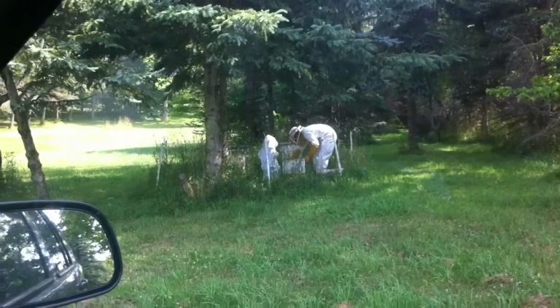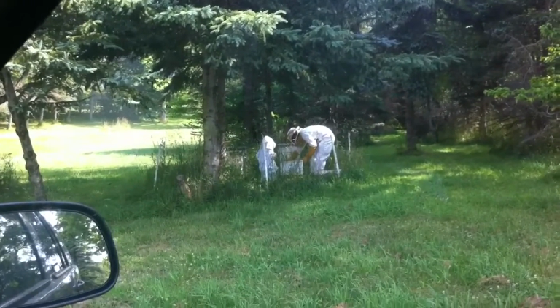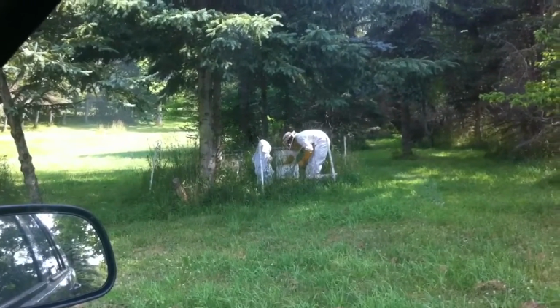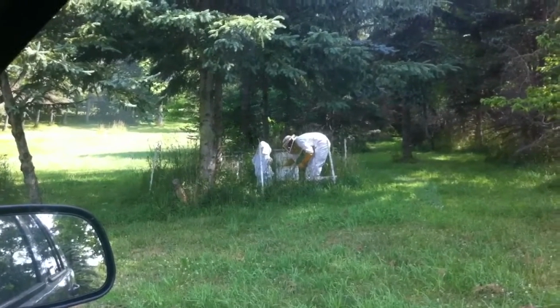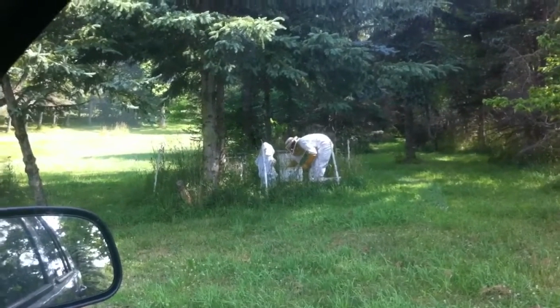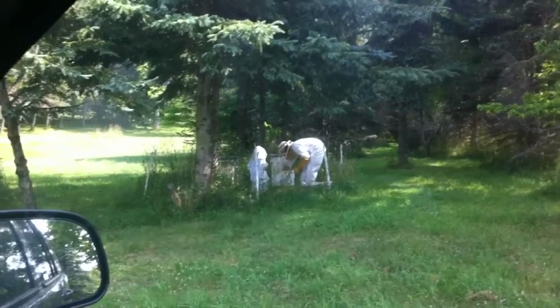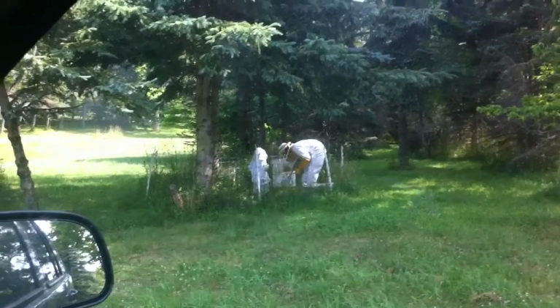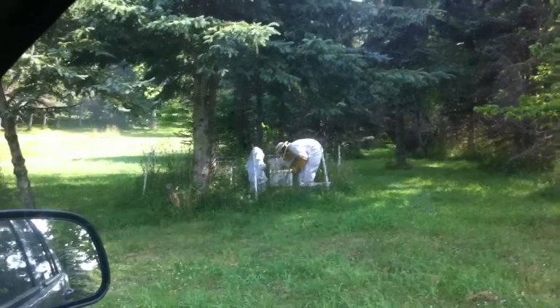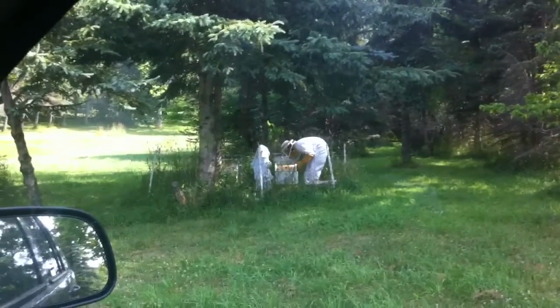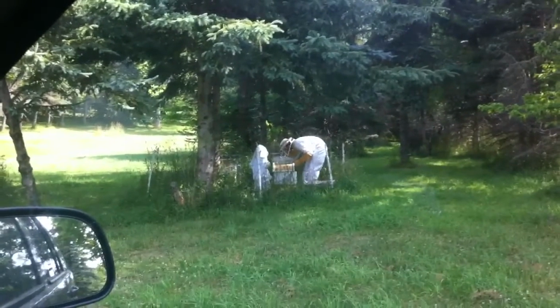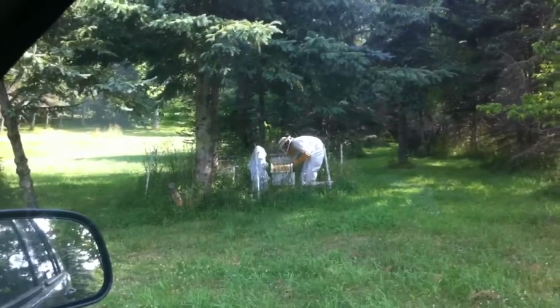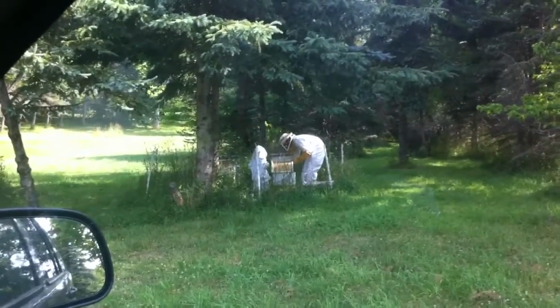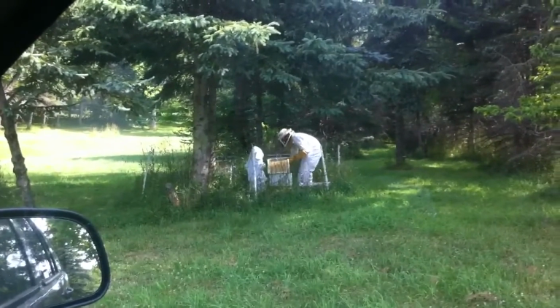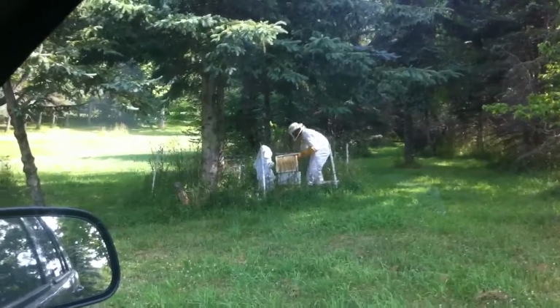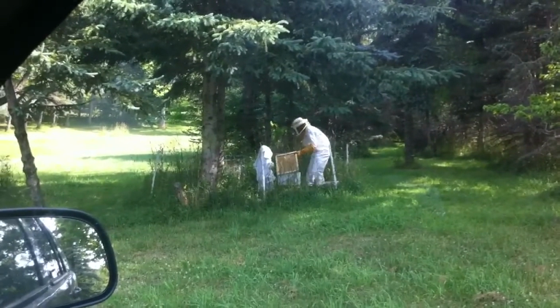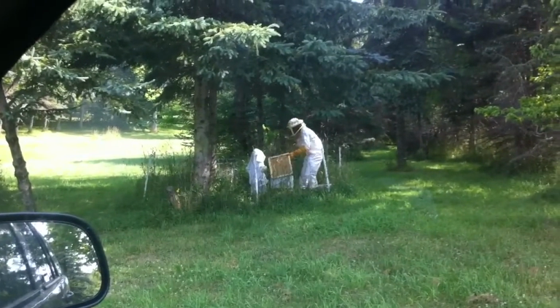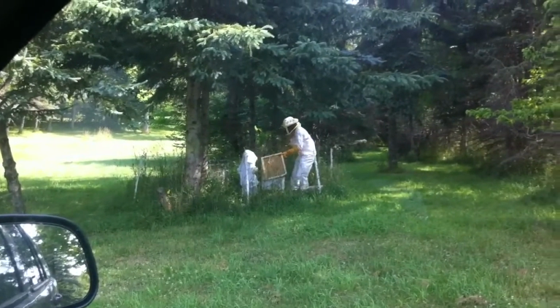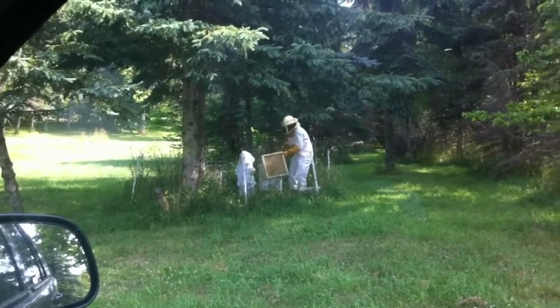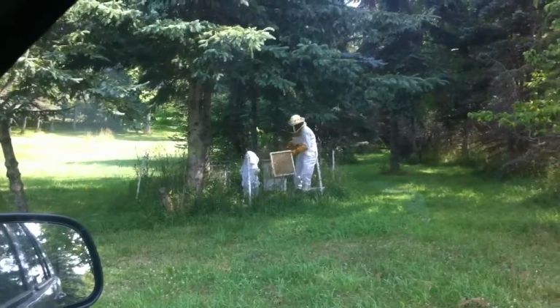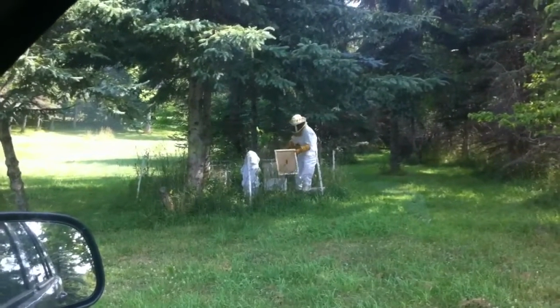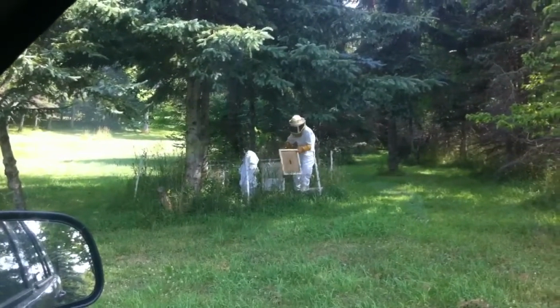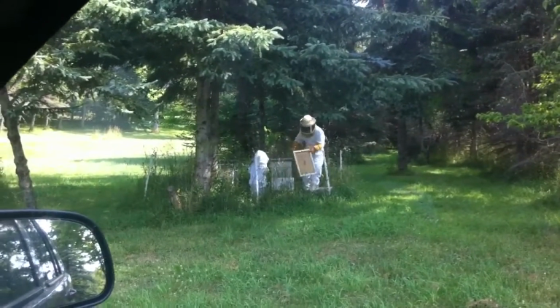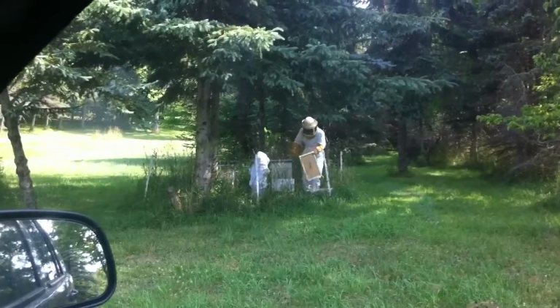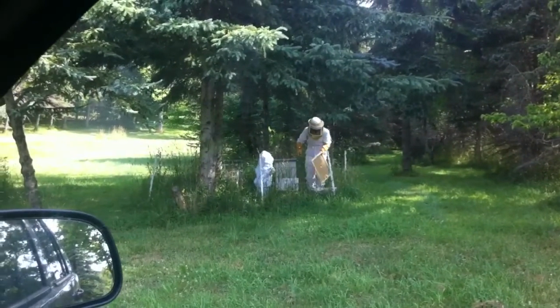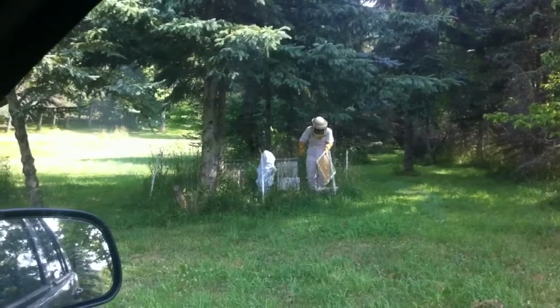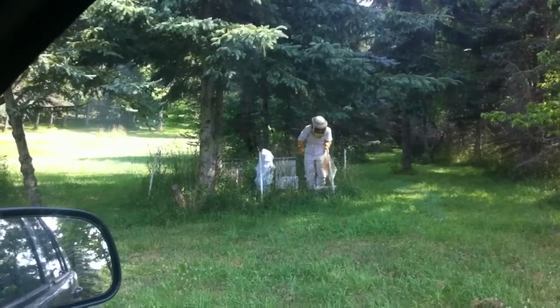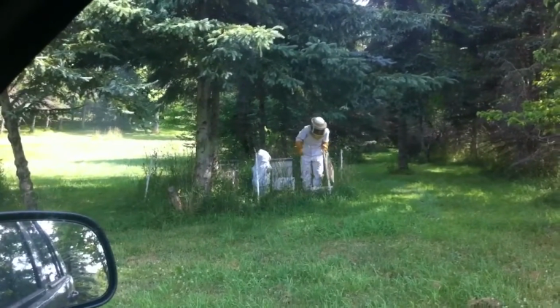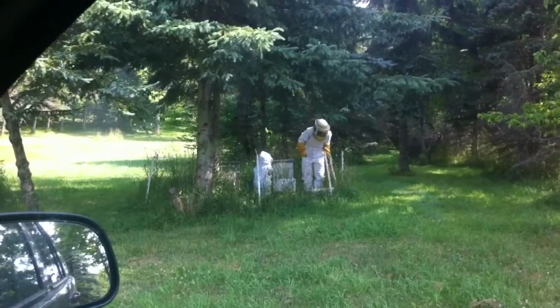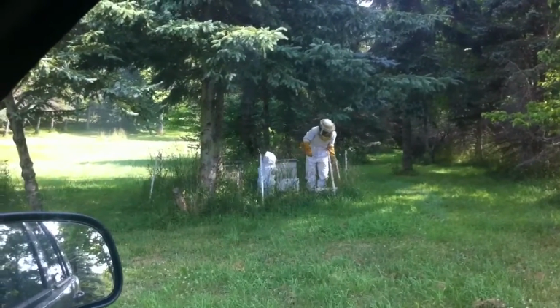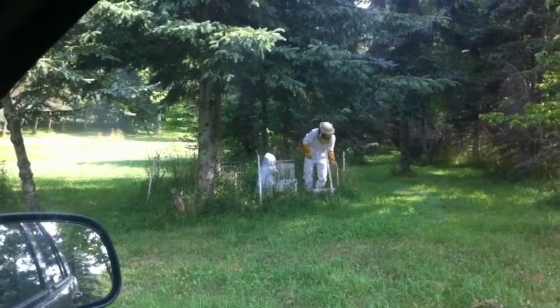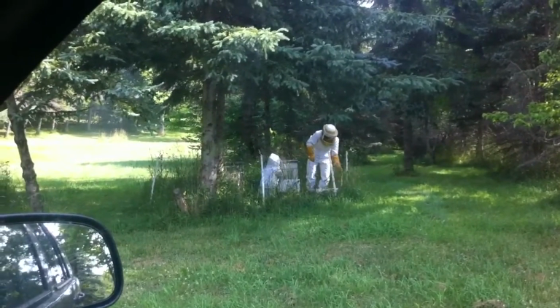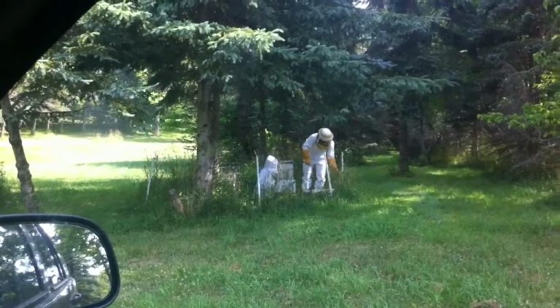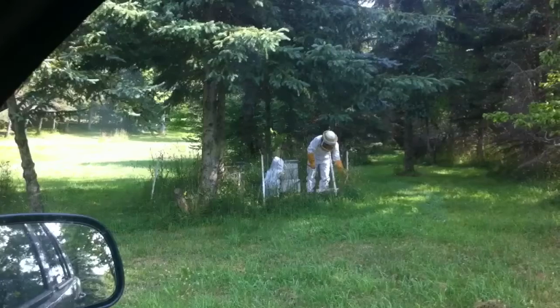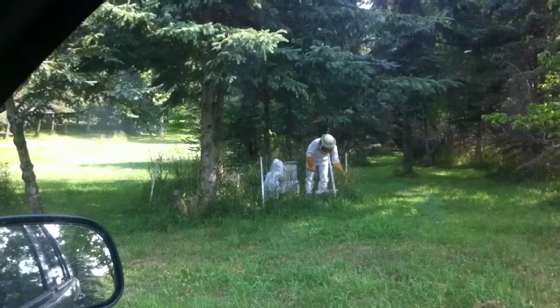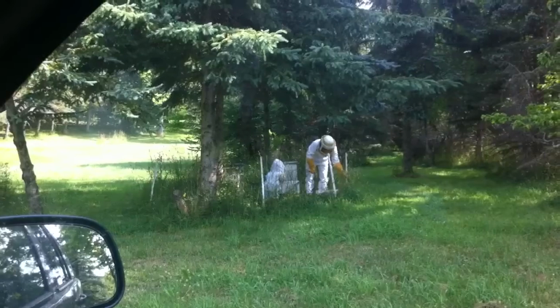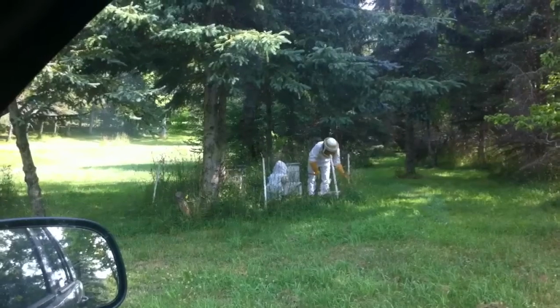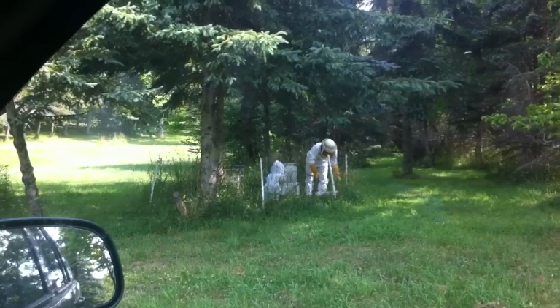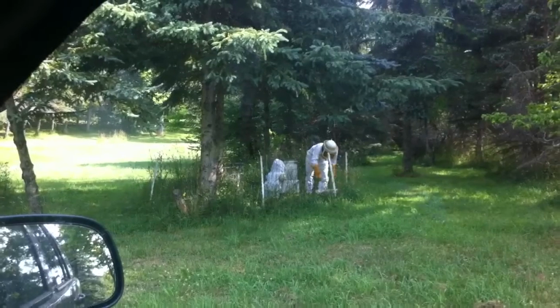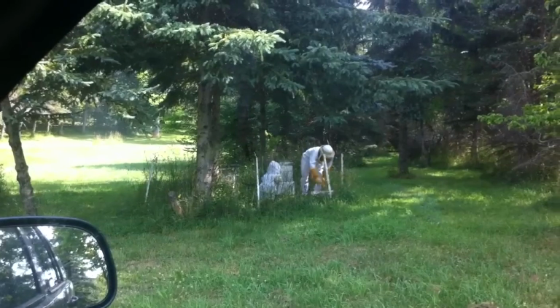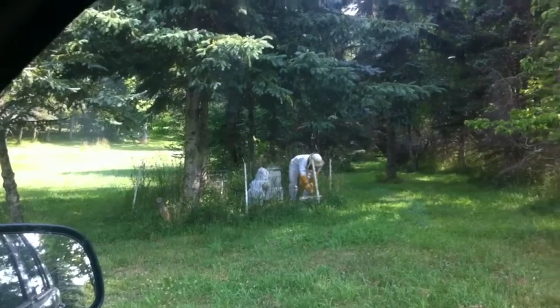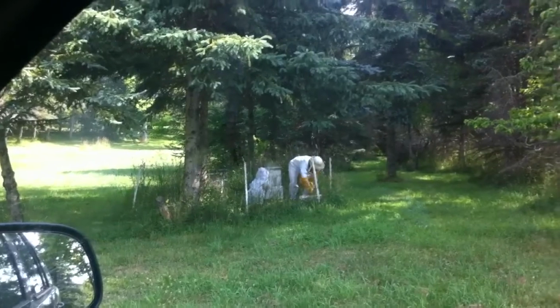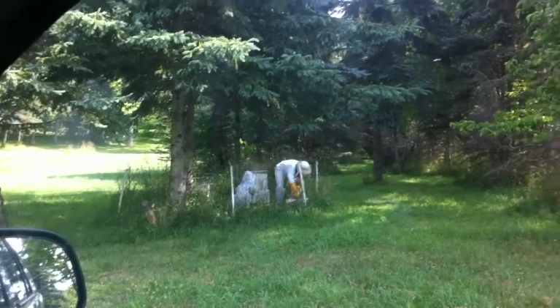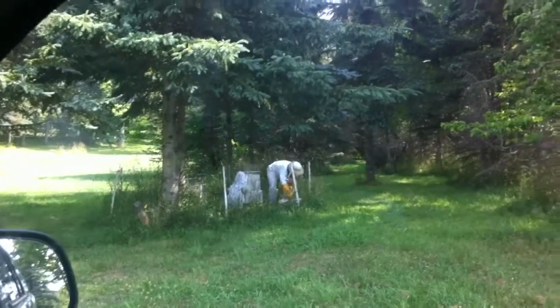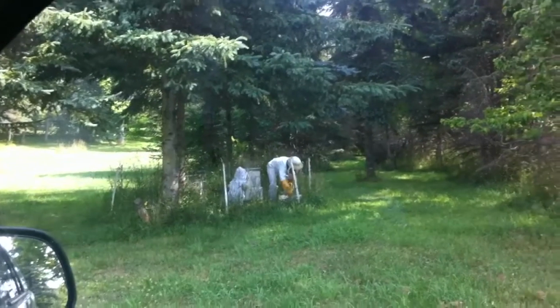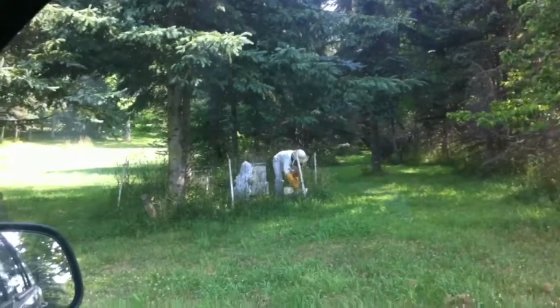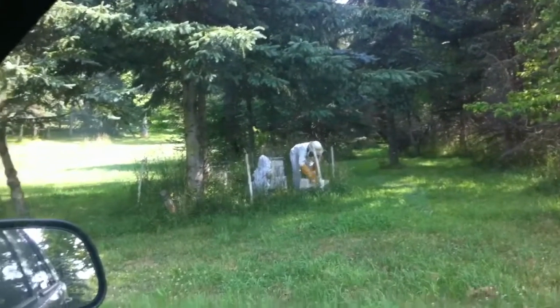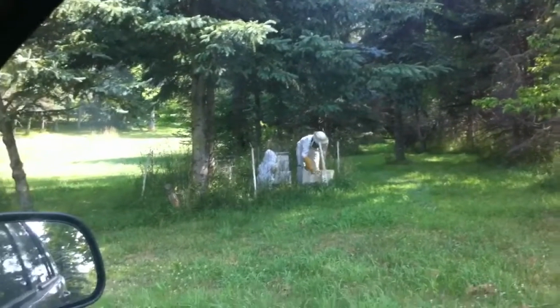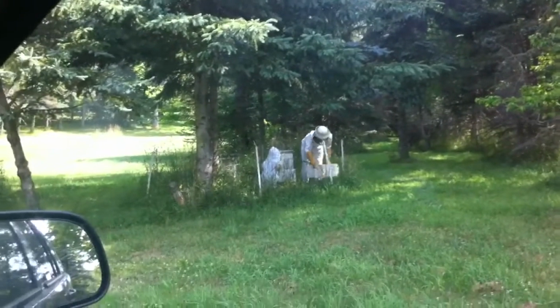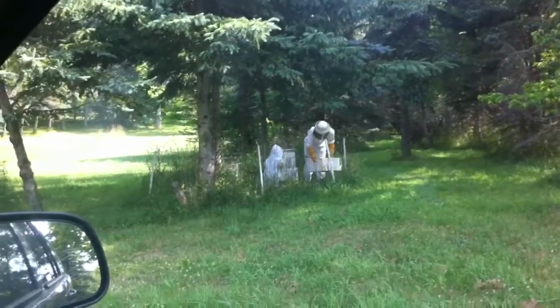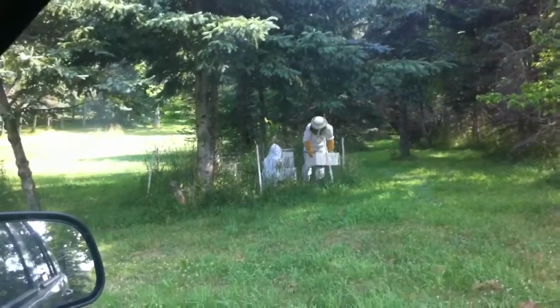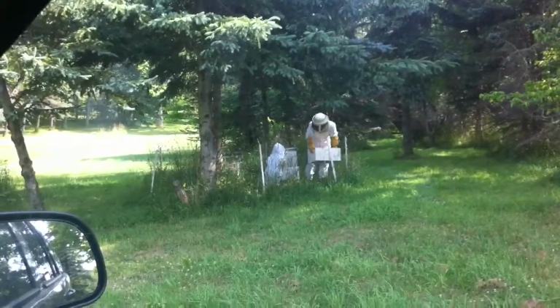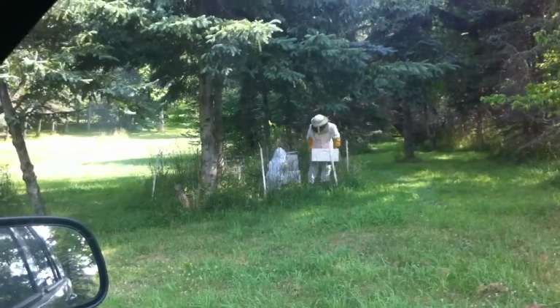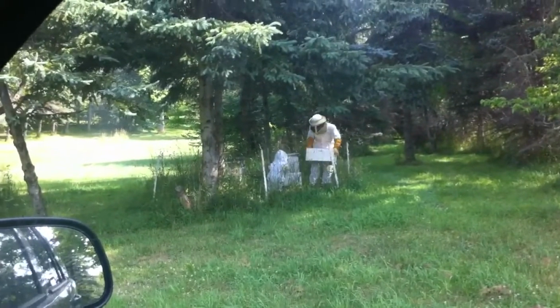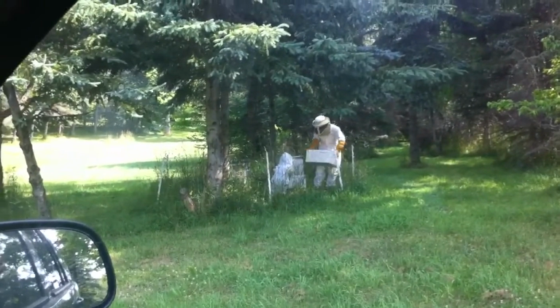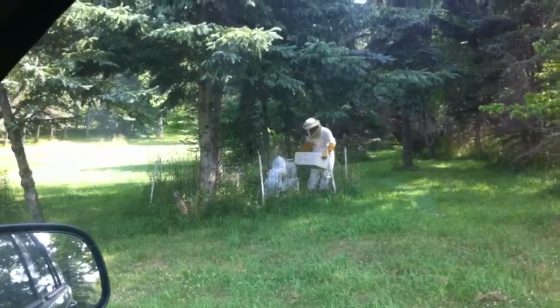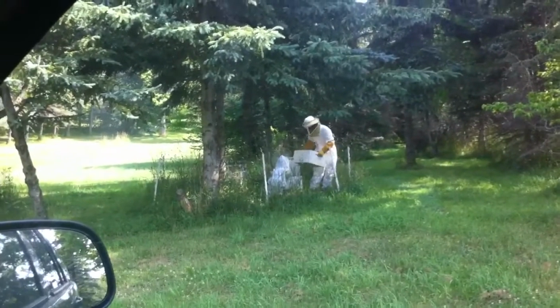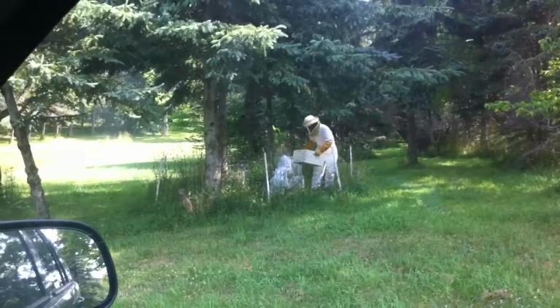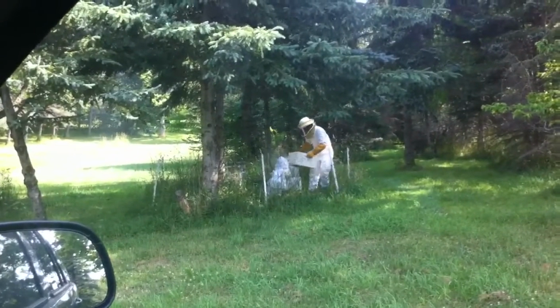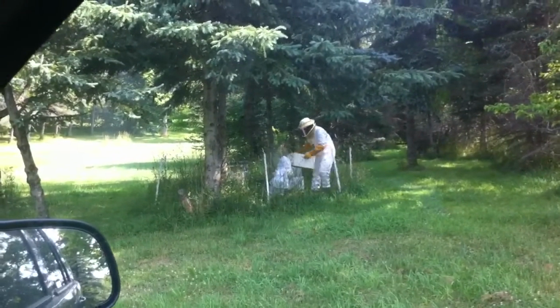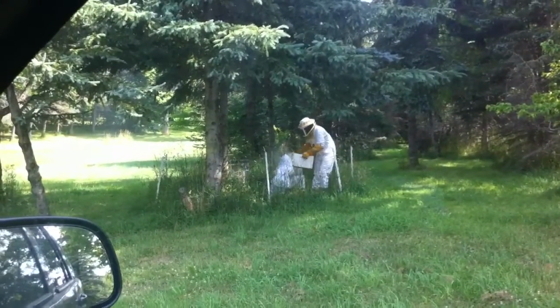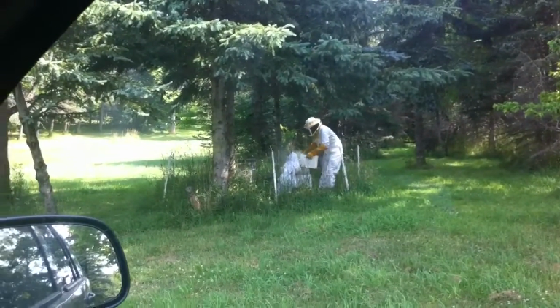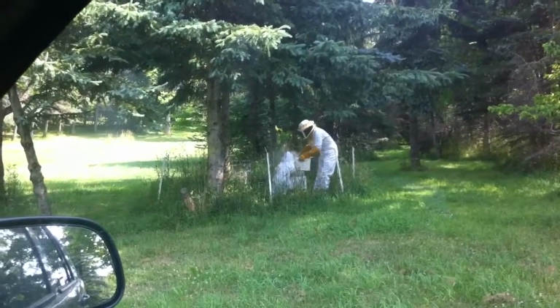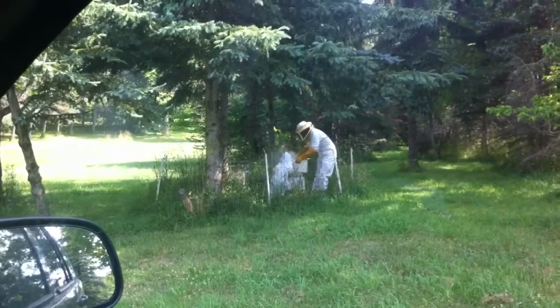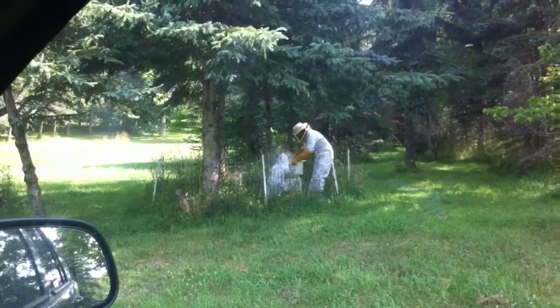We're gonna go in a few minutes because we need to do this very quickly. See? Now he's gonna put the top.